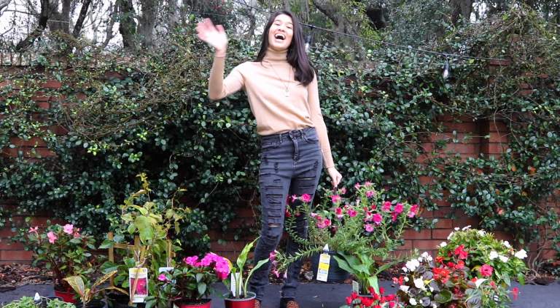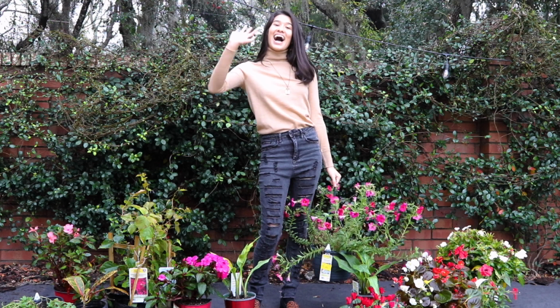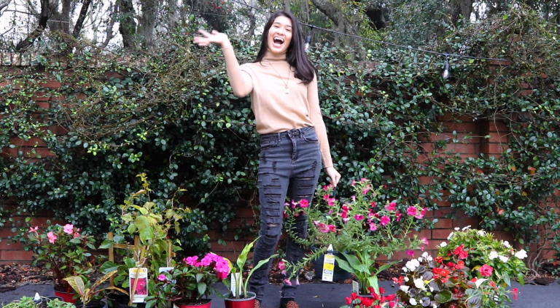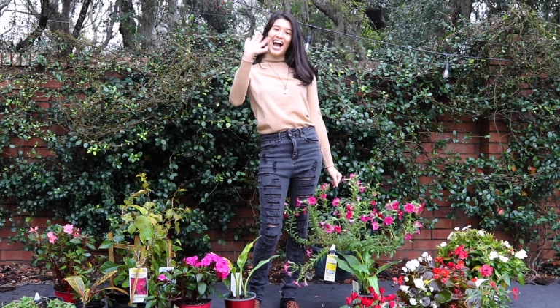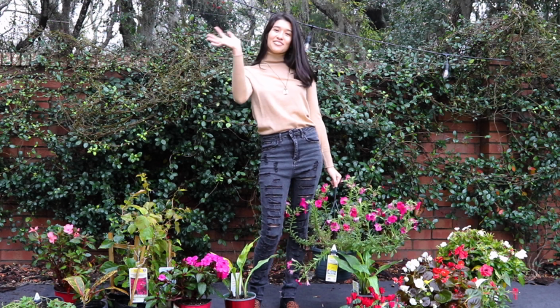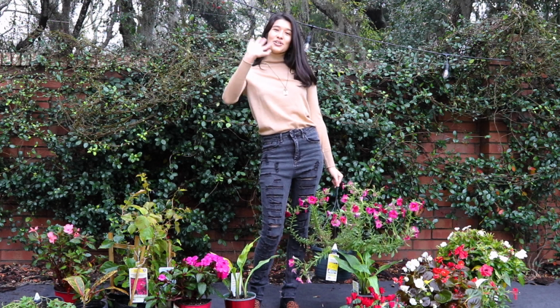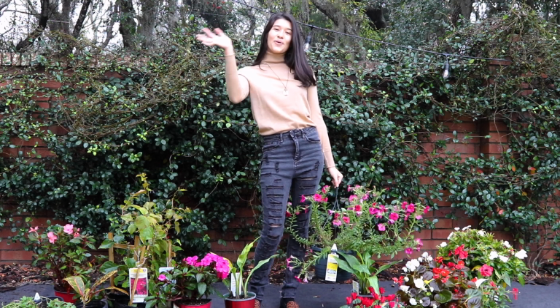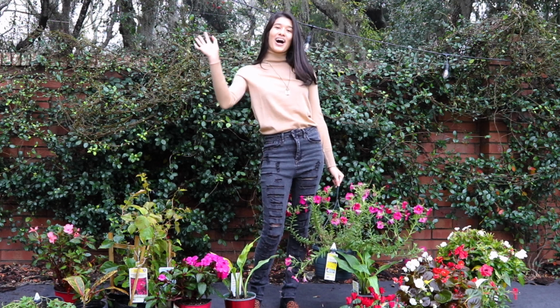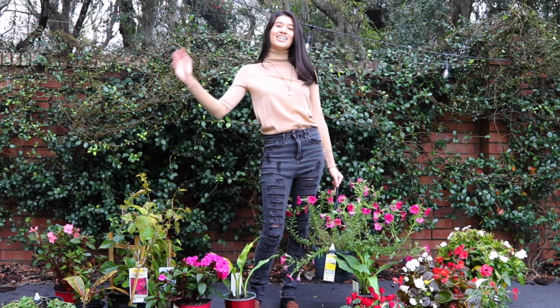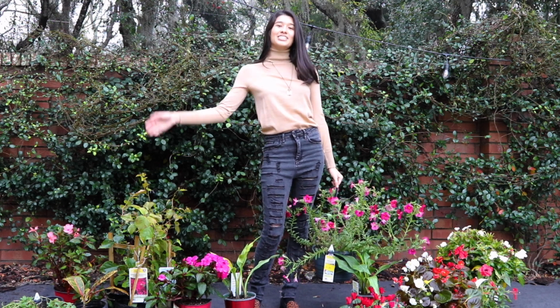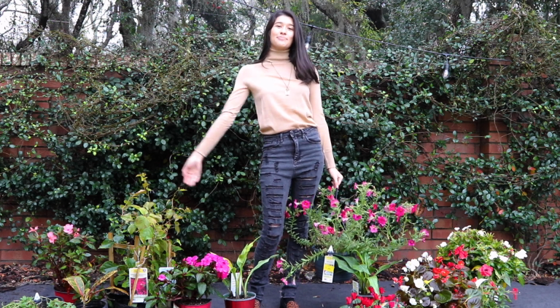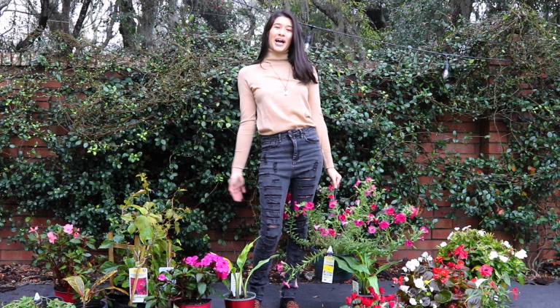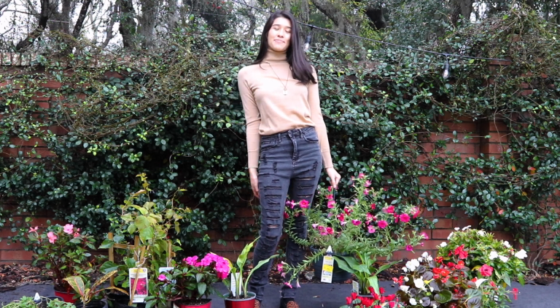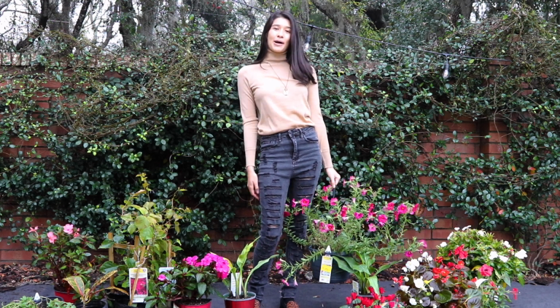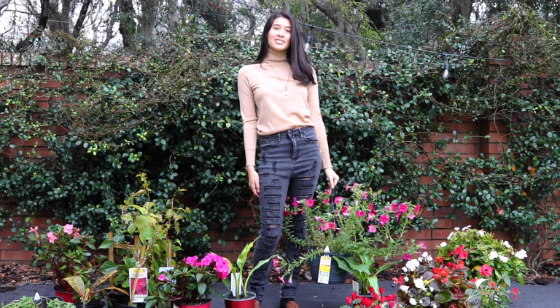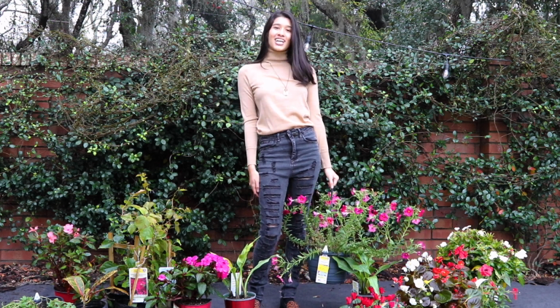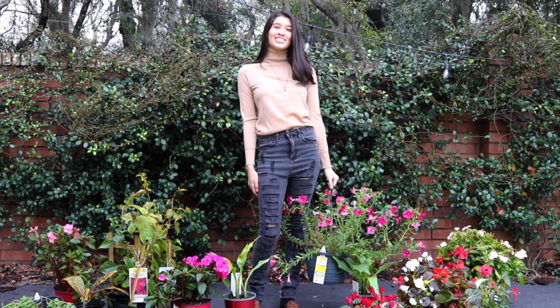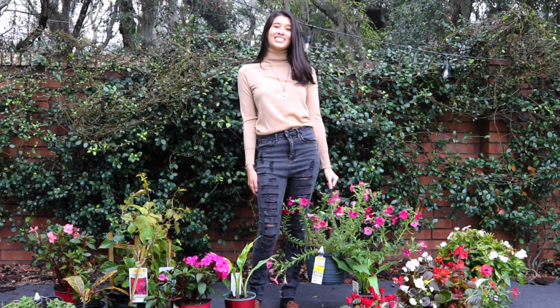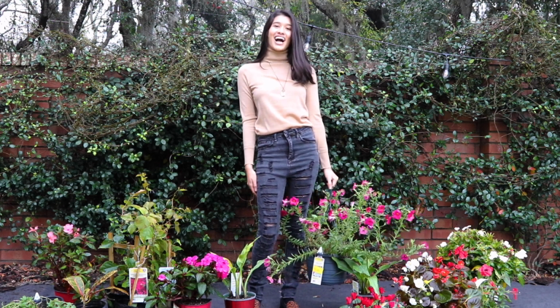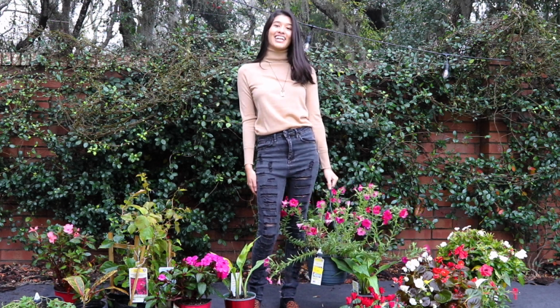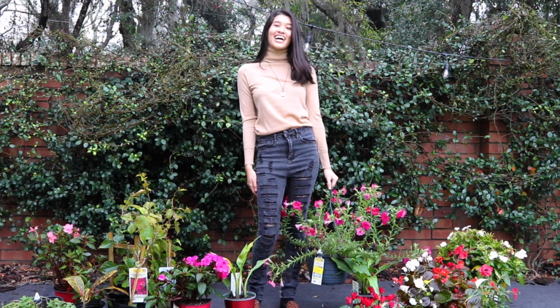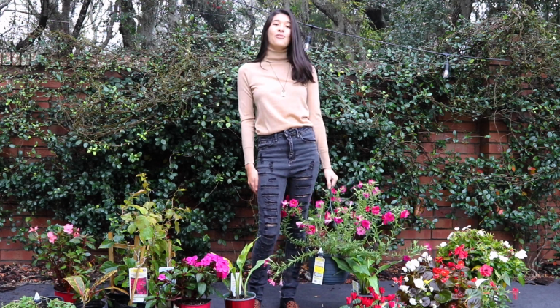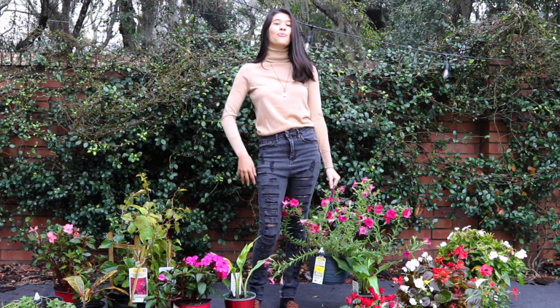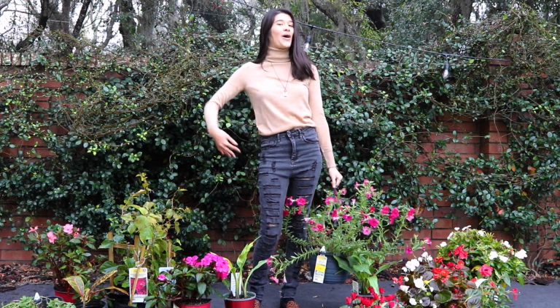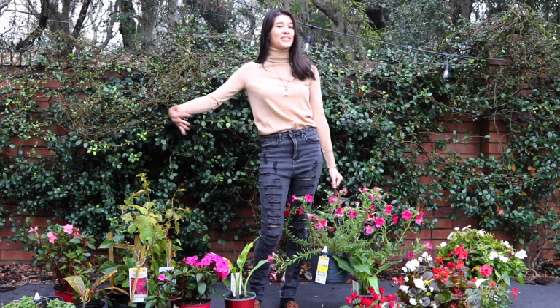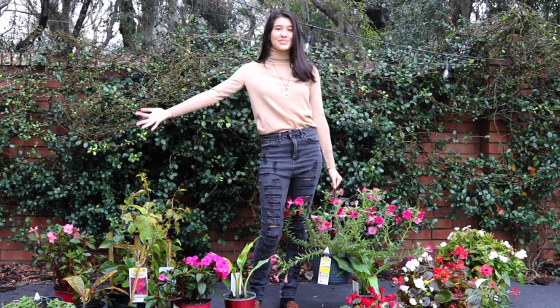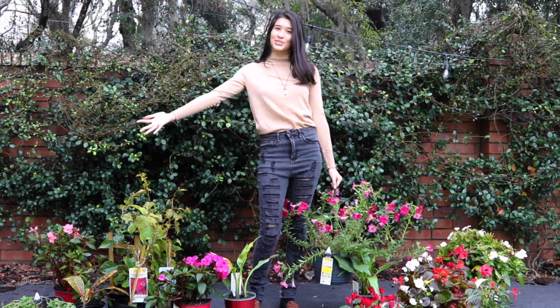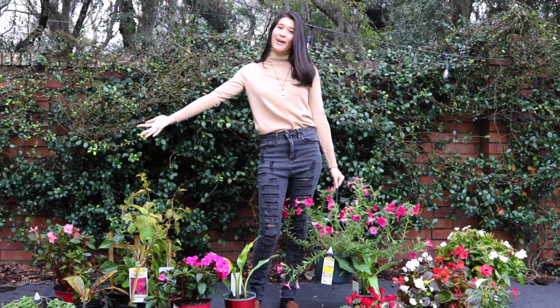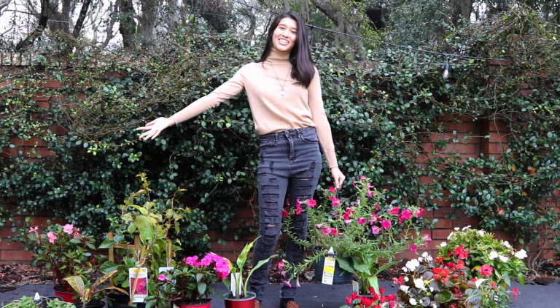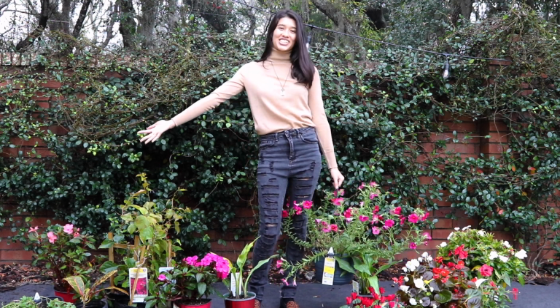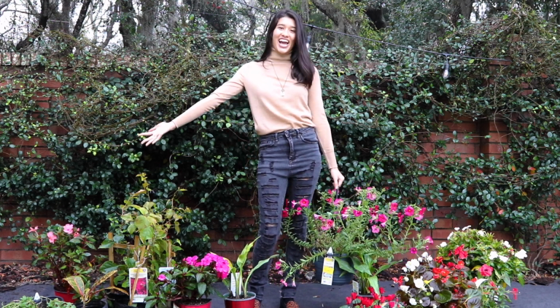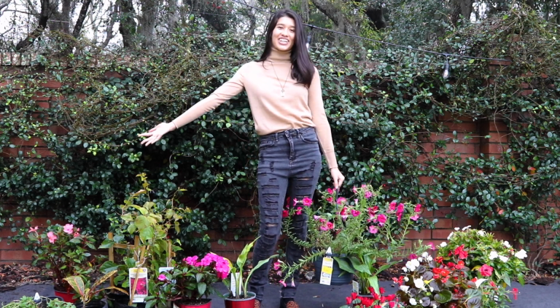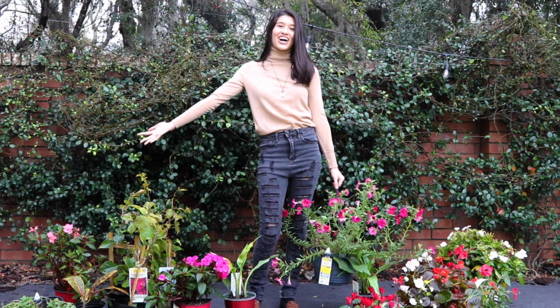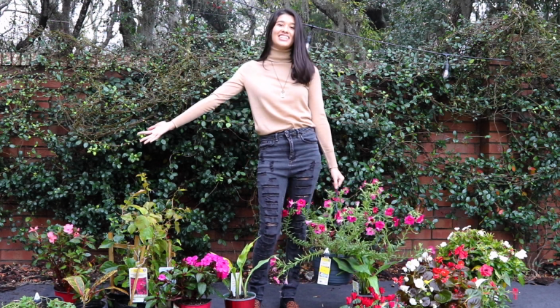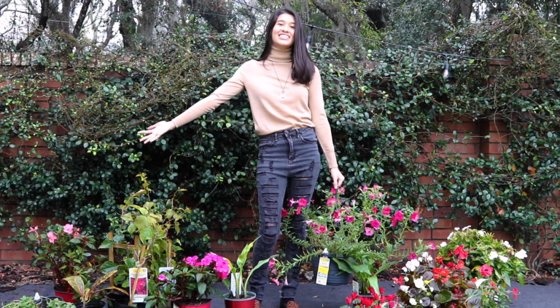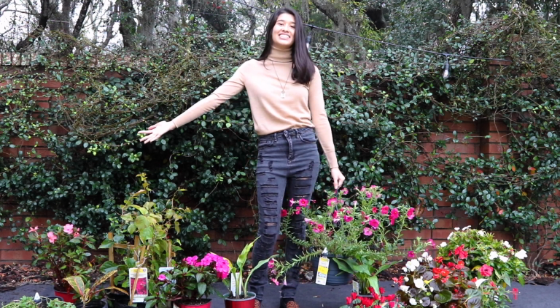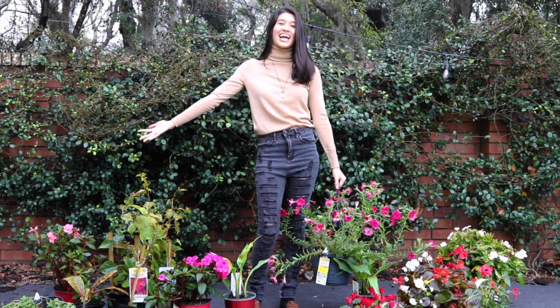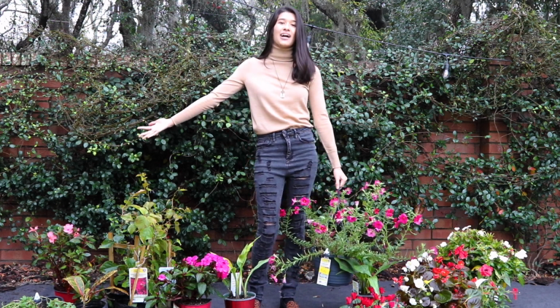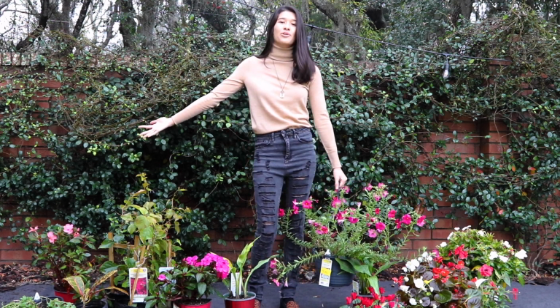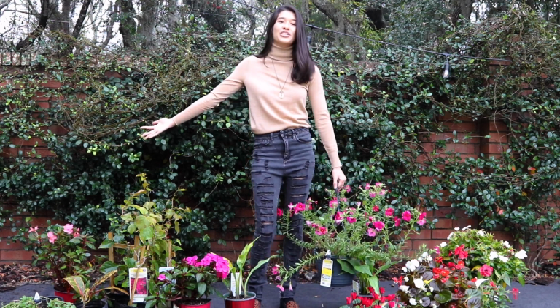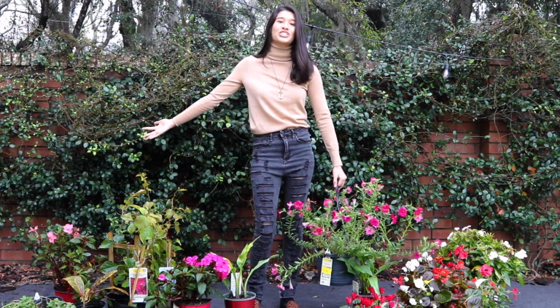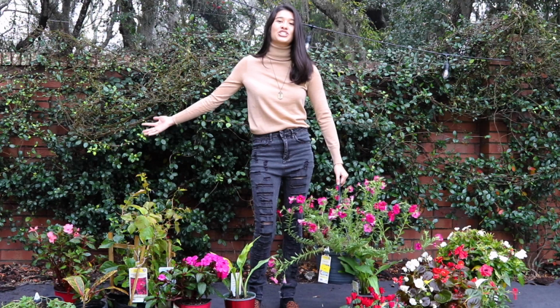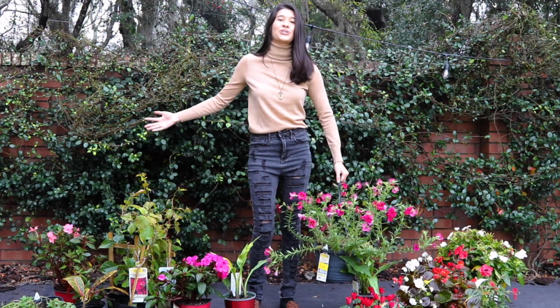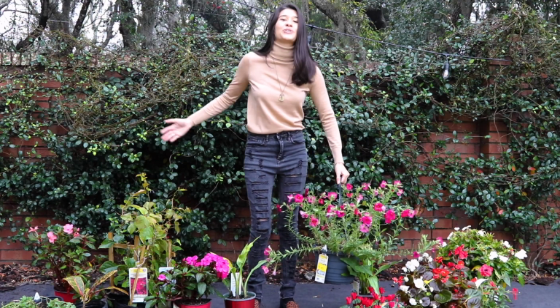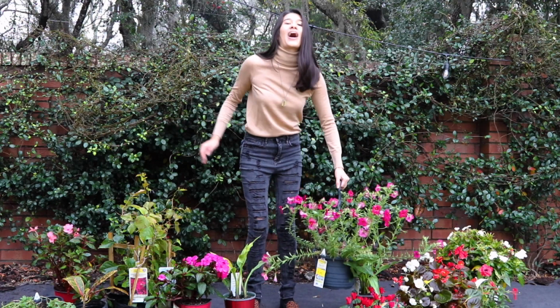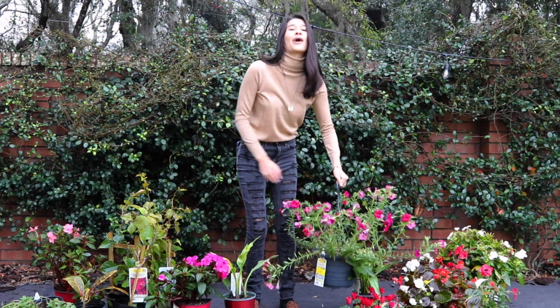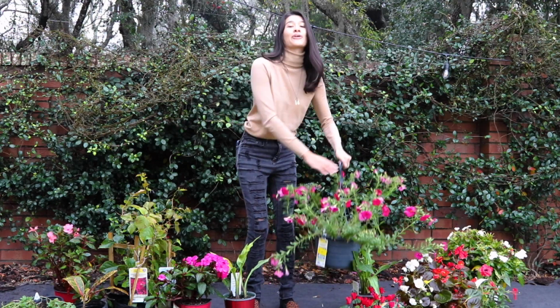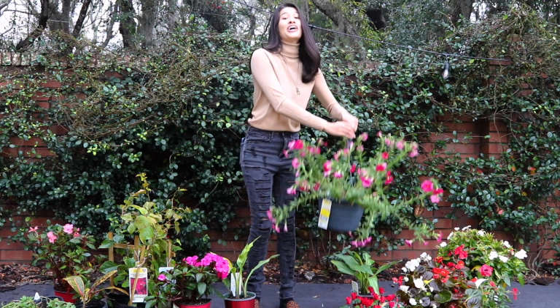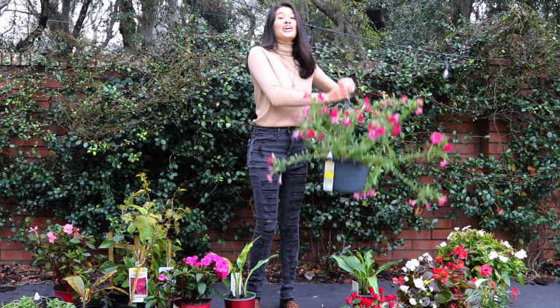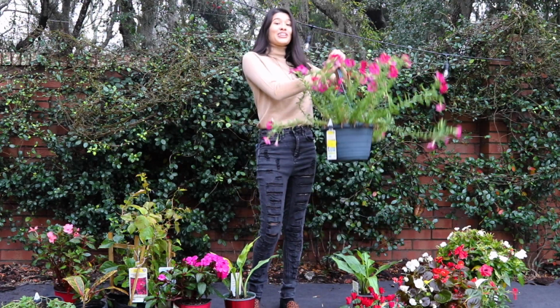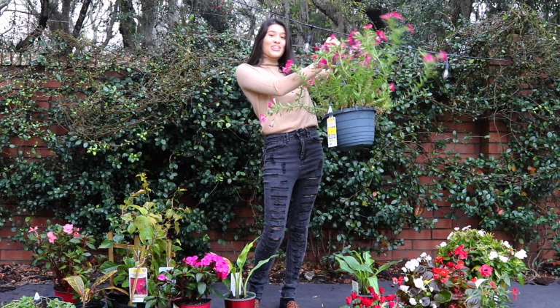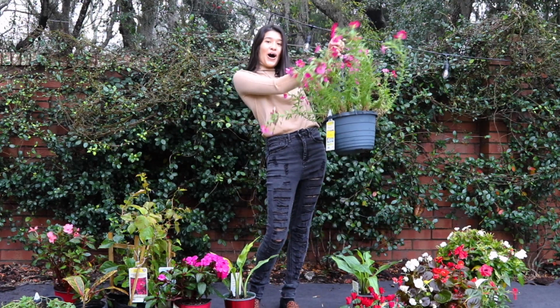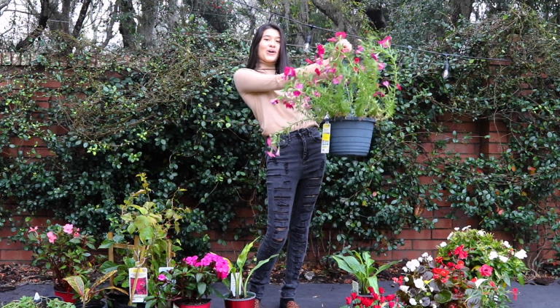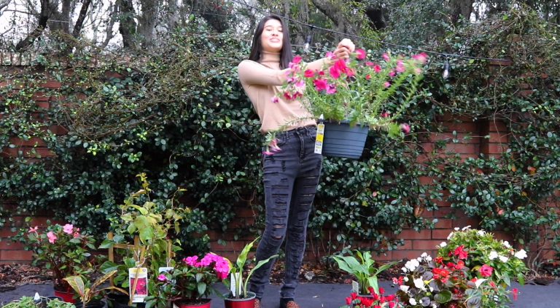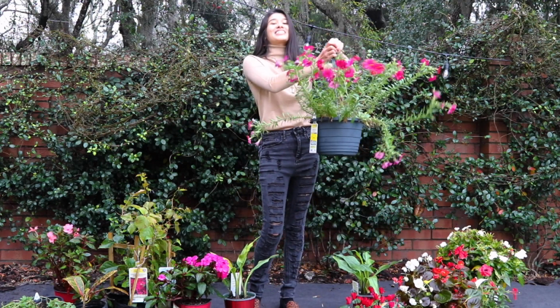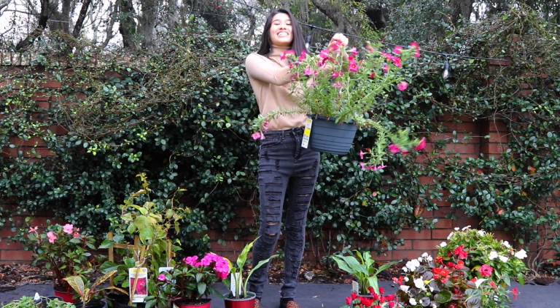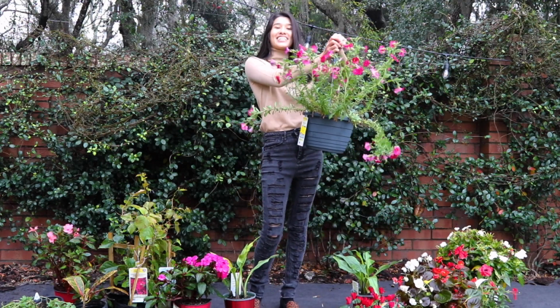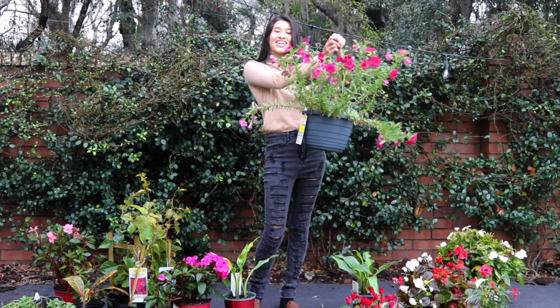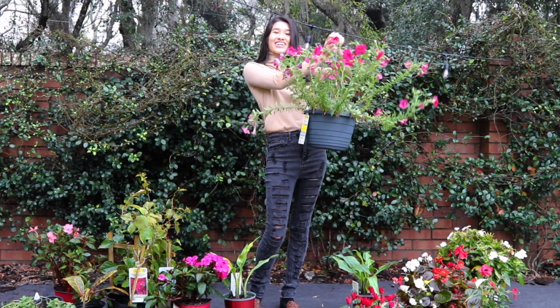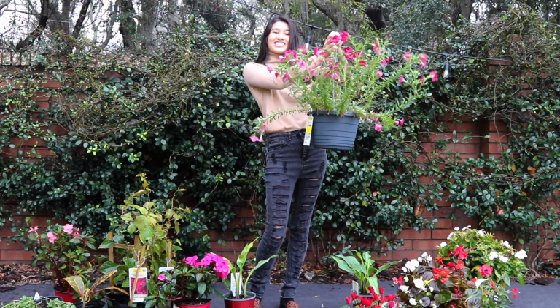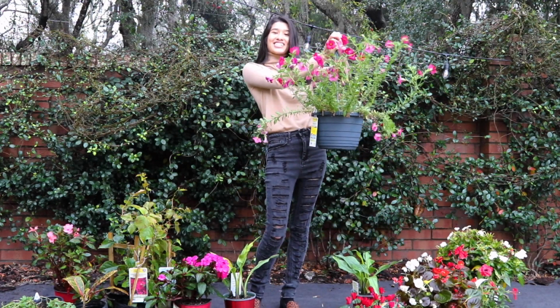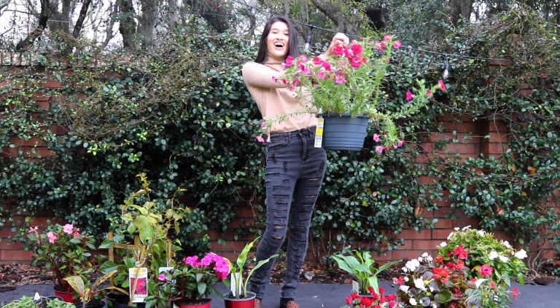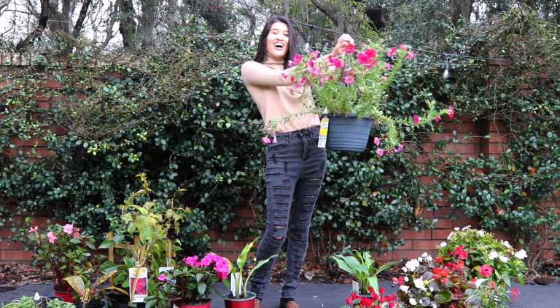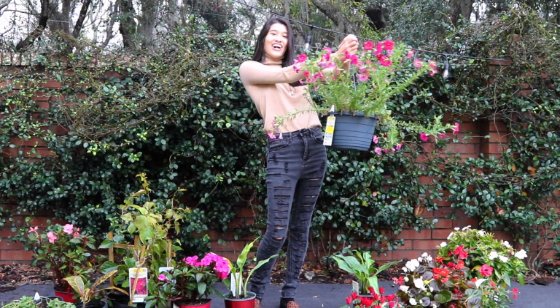Hi everyone, it's Plant Mama Tatiana. Welcome to my channel and today I'm going to show you our Lowe's Clearance Haul.